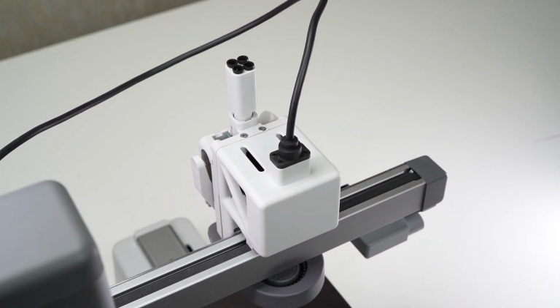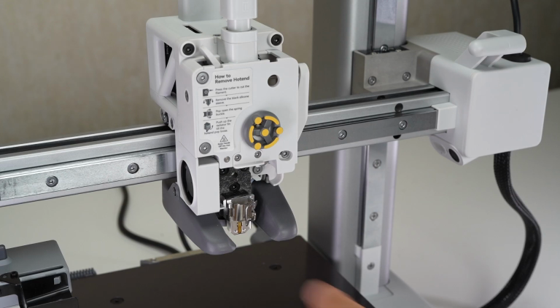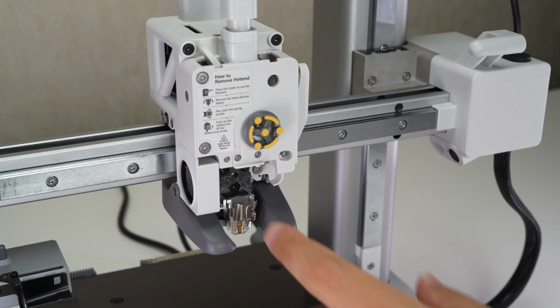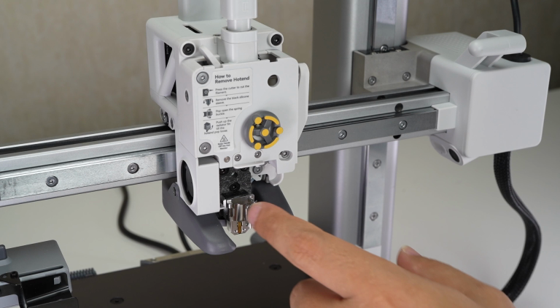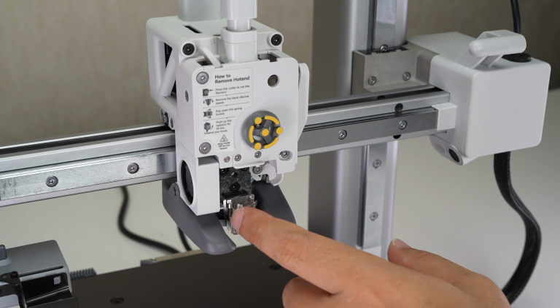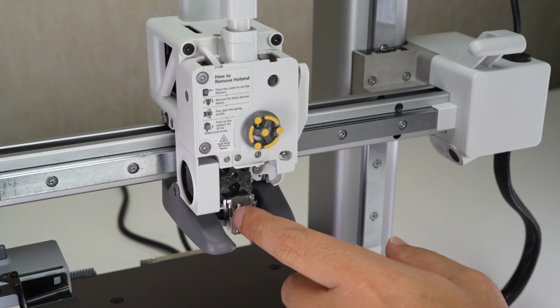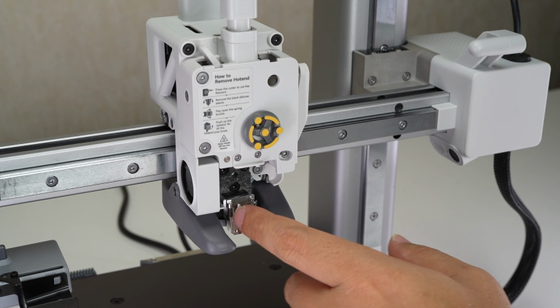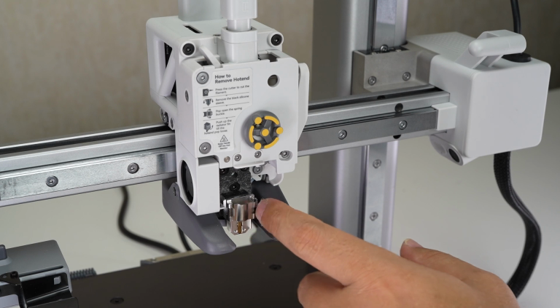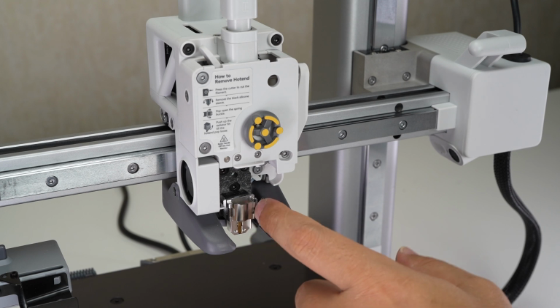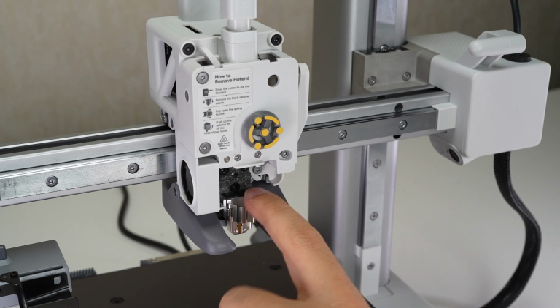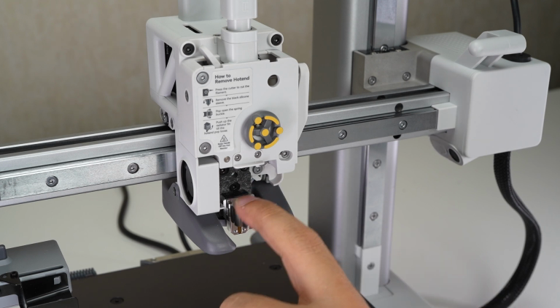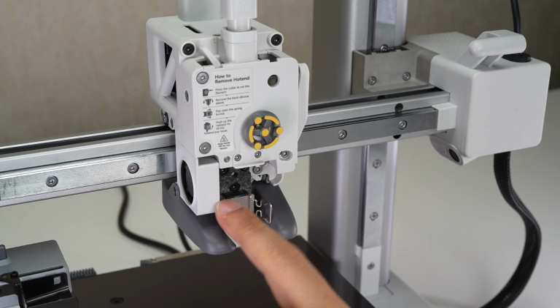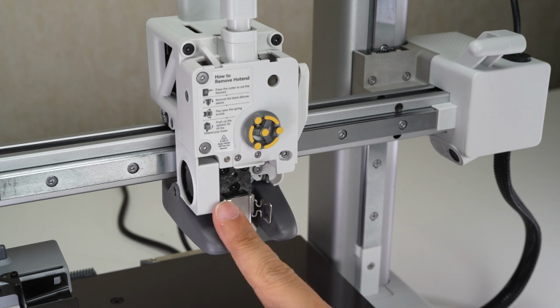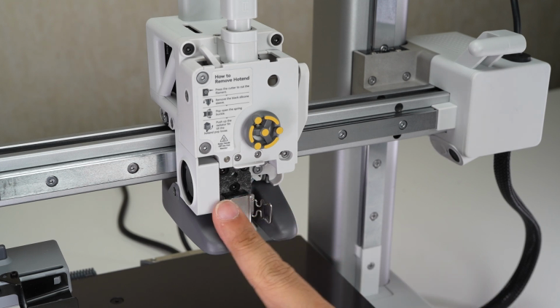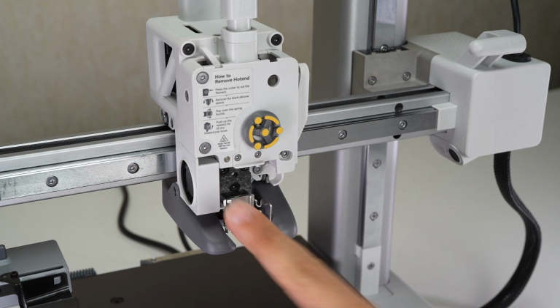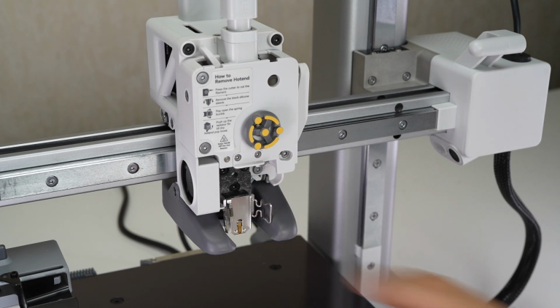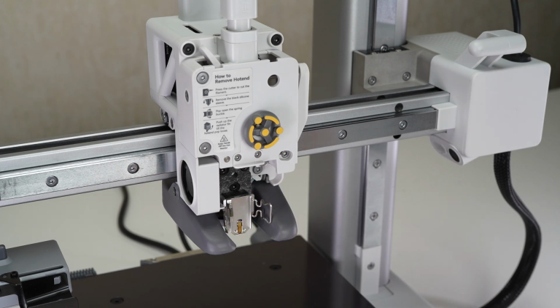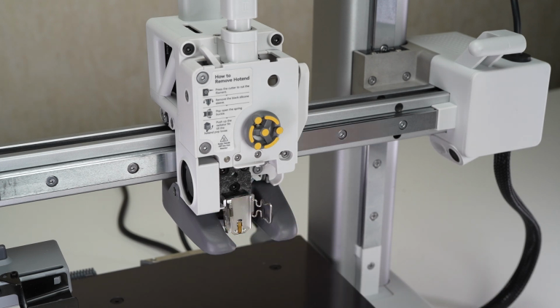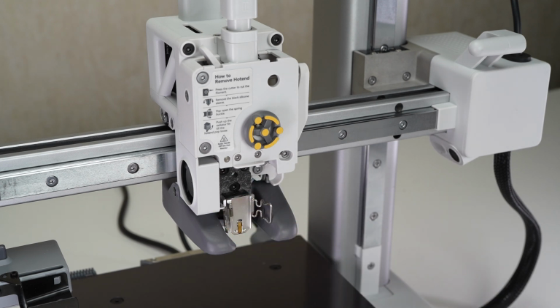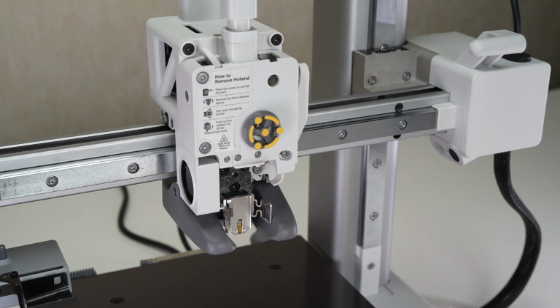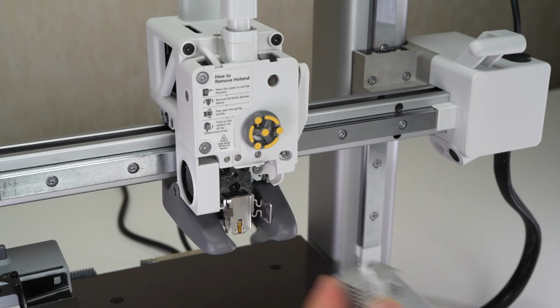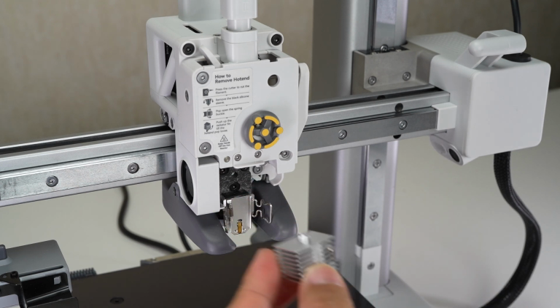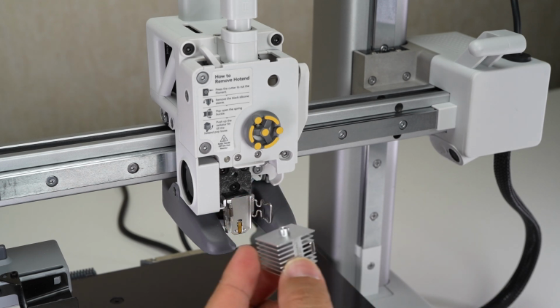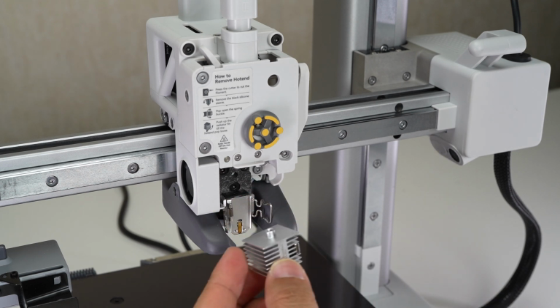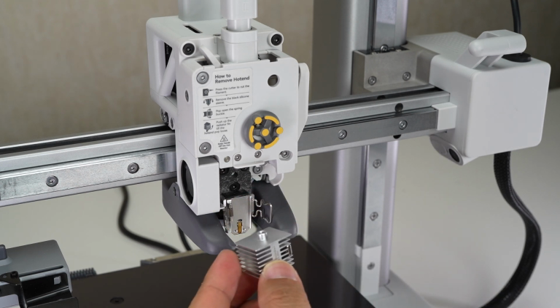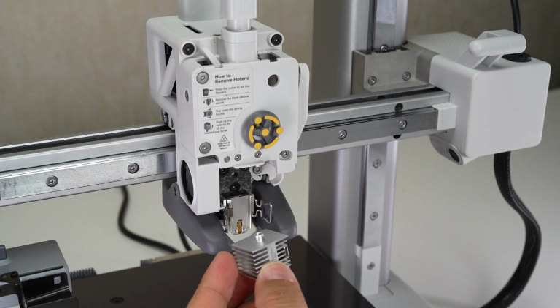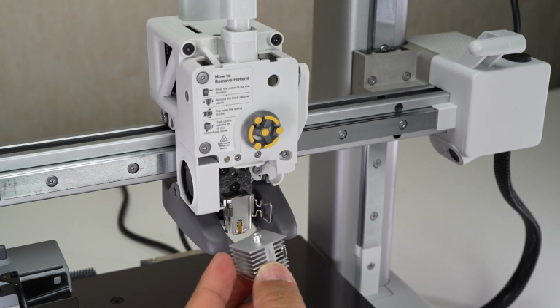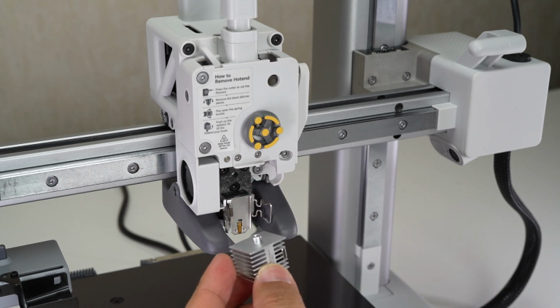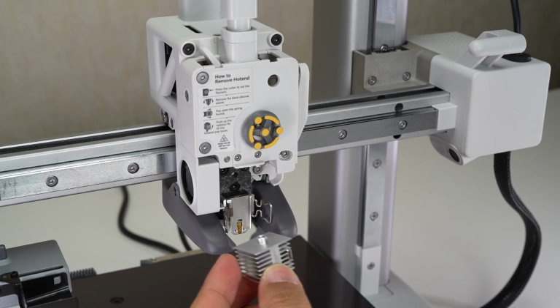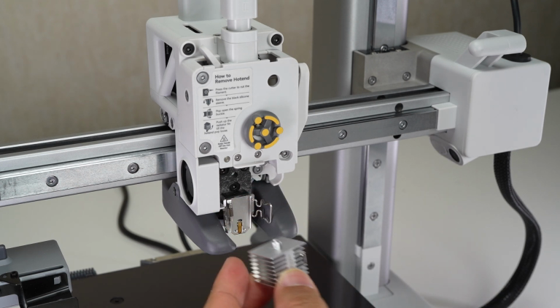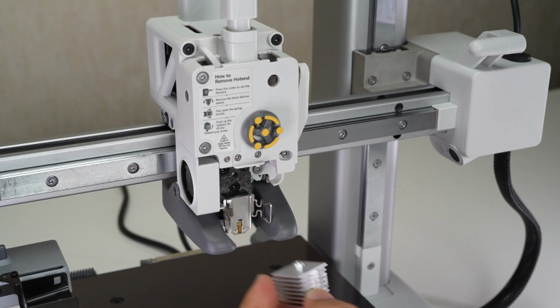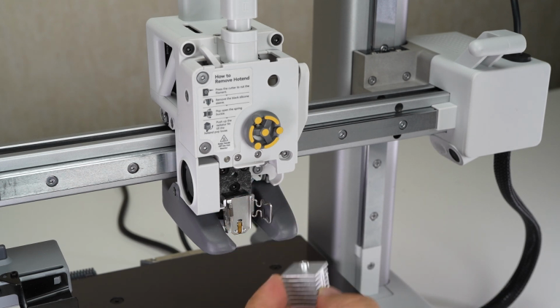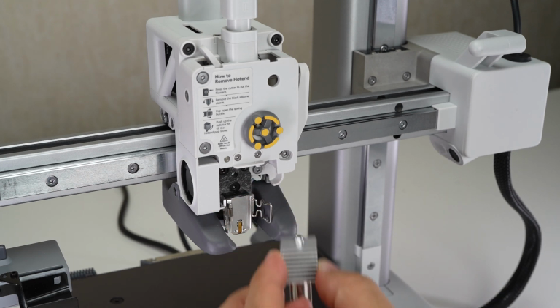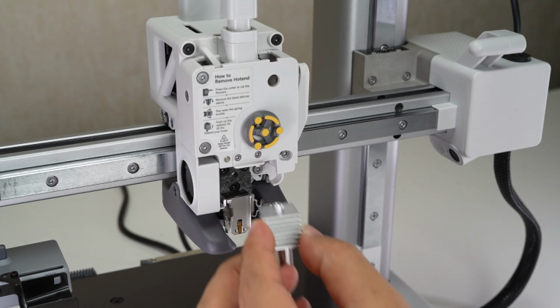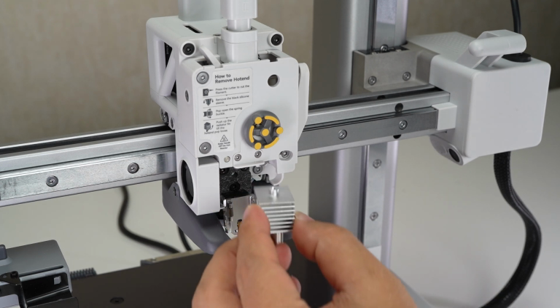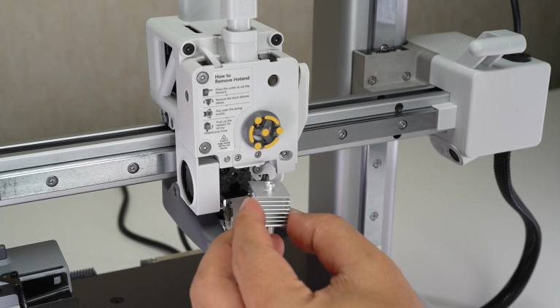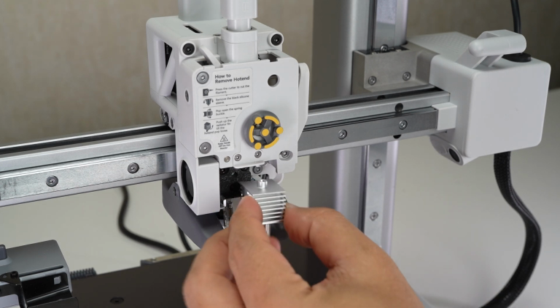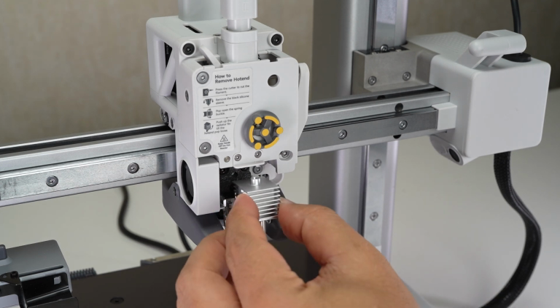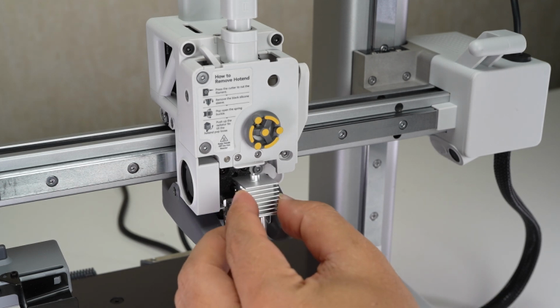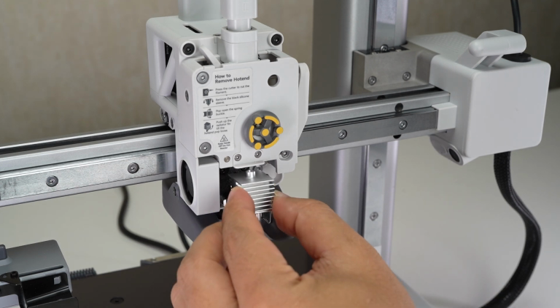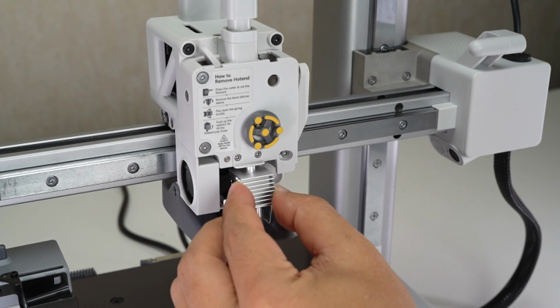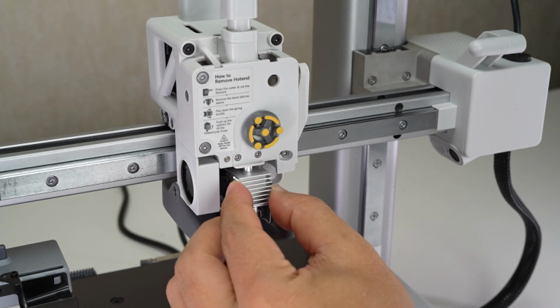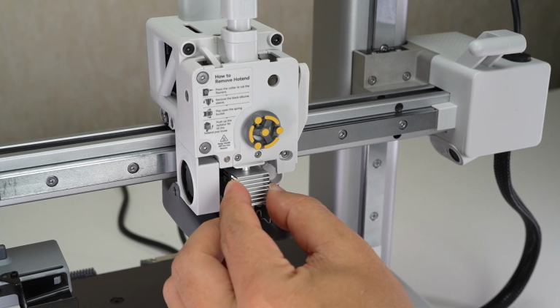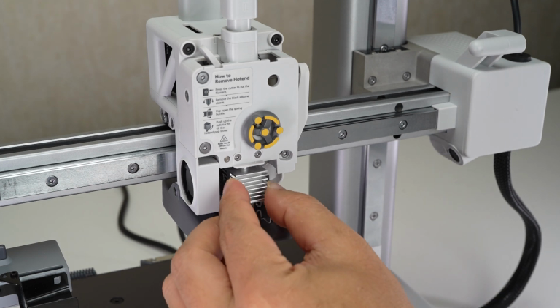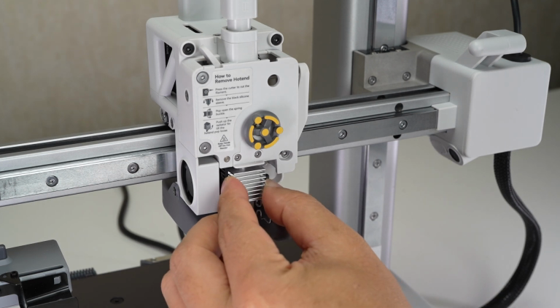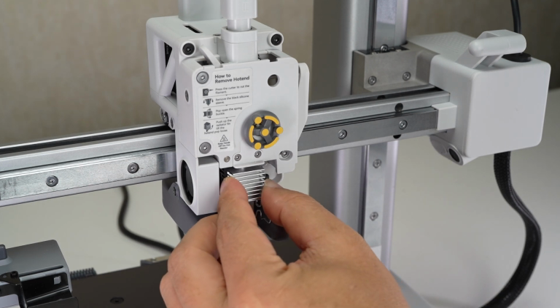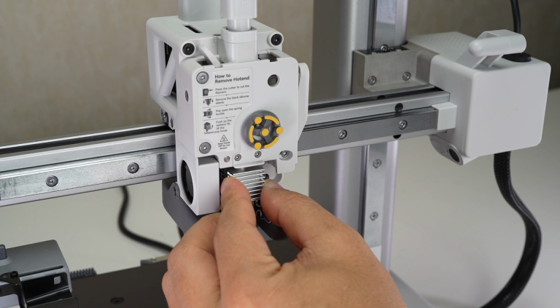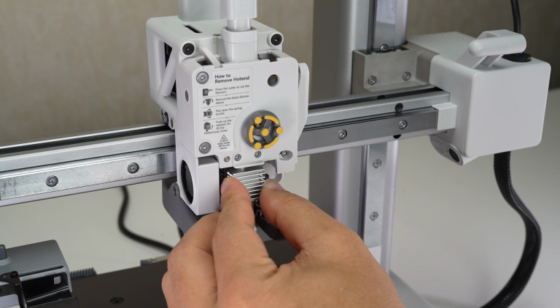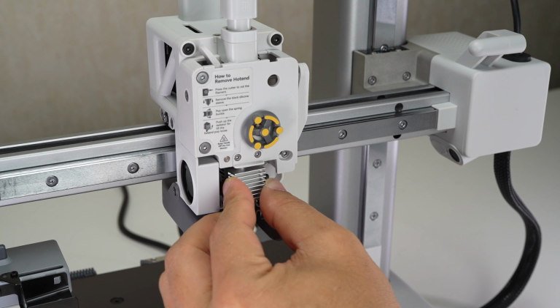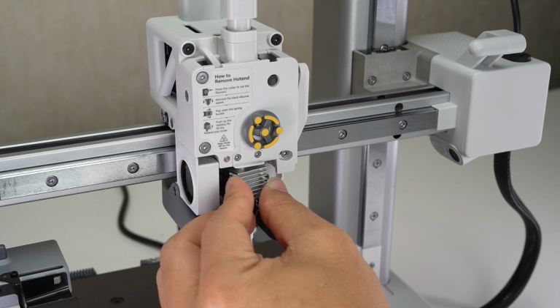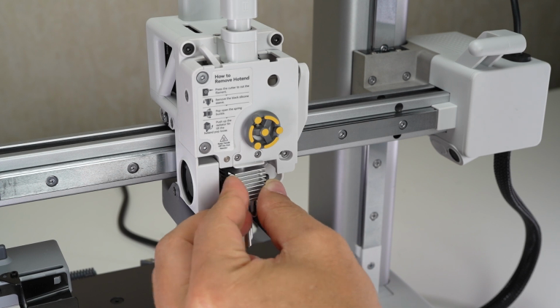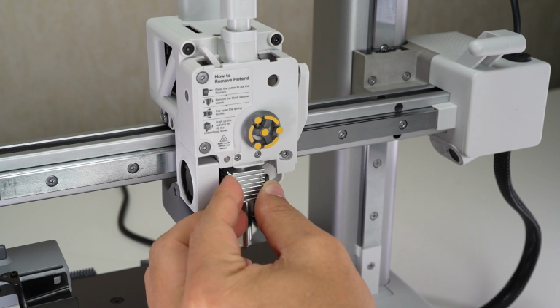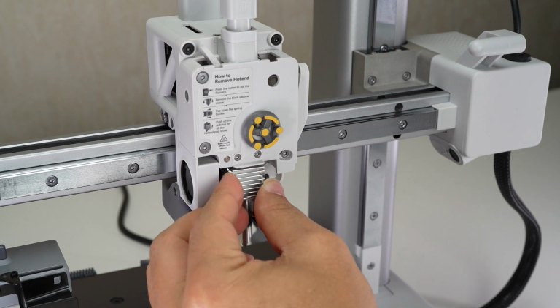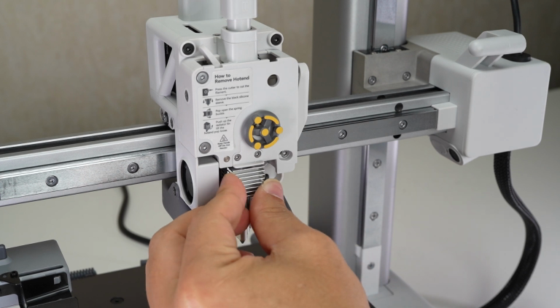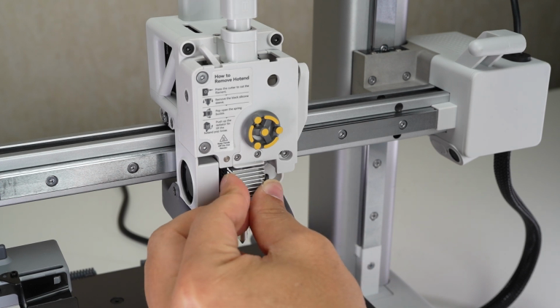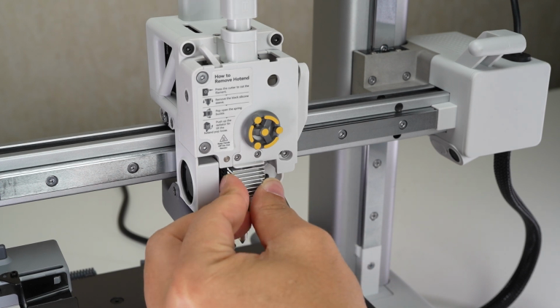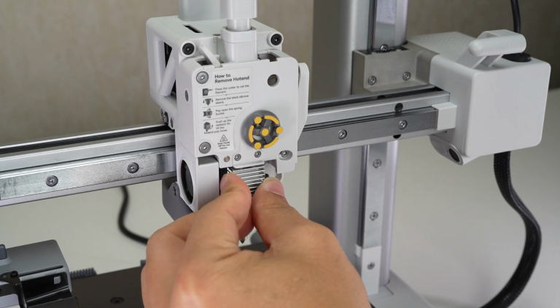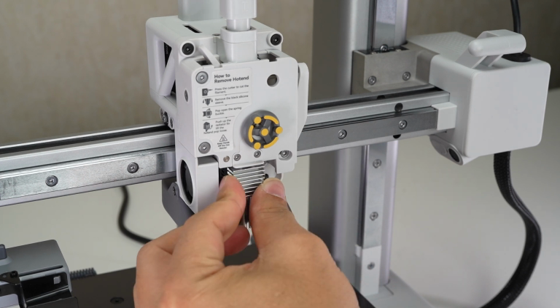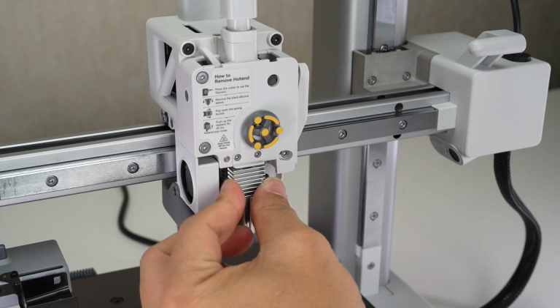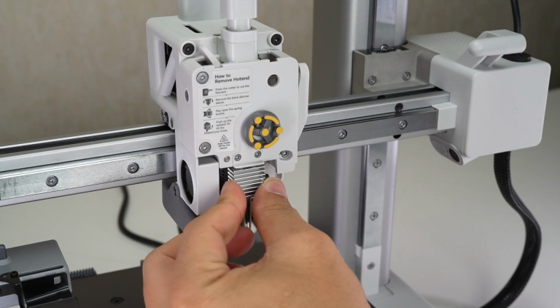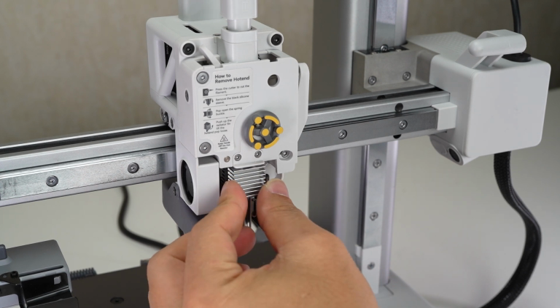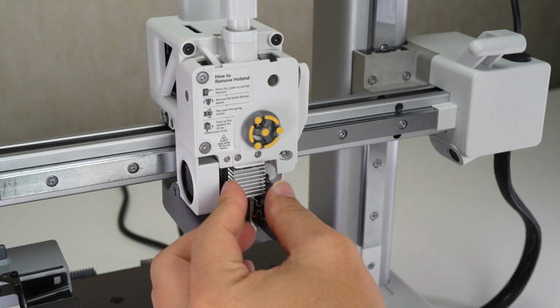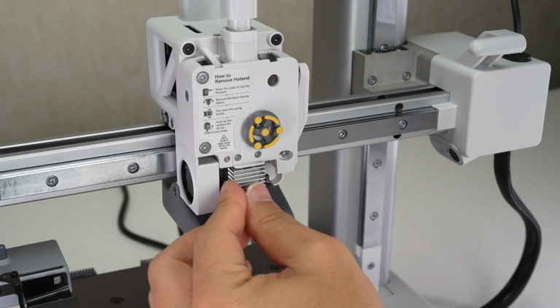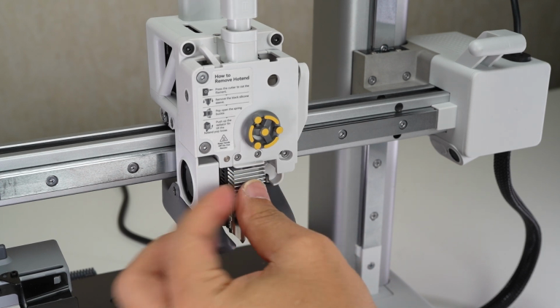Confirm that the quick release lock is fully open, hold the nozzle heat sink, install the nozzle in place, and lock the nozzle.